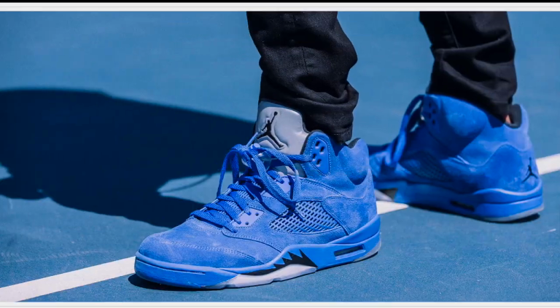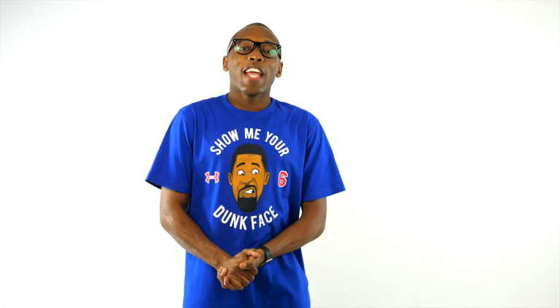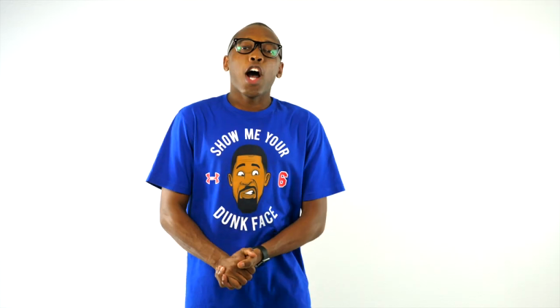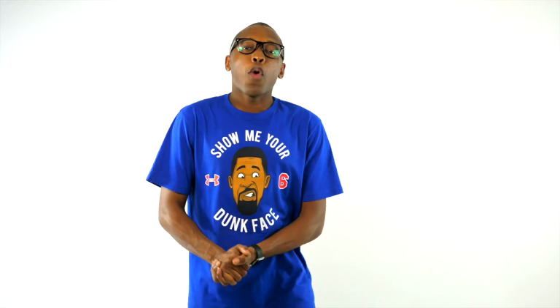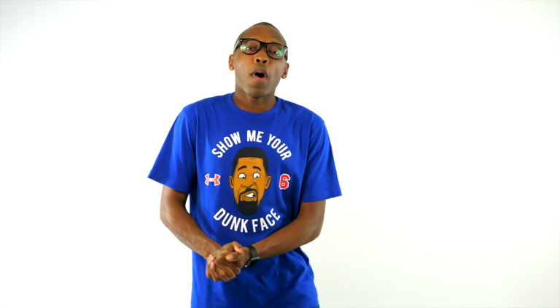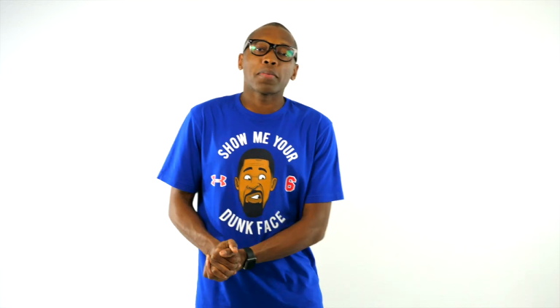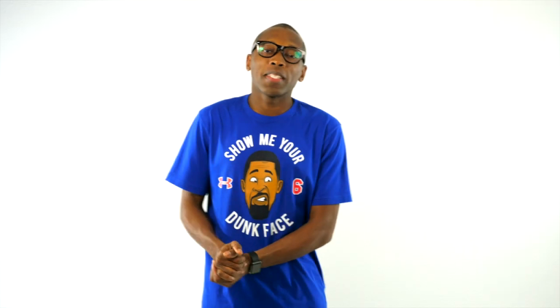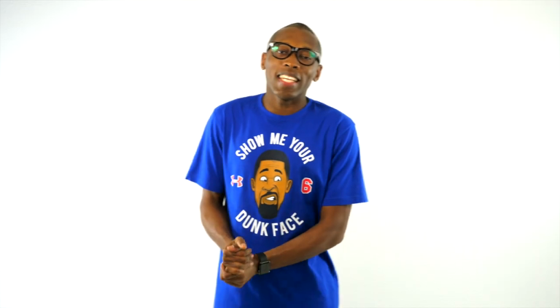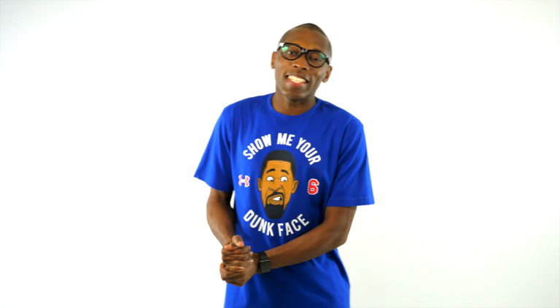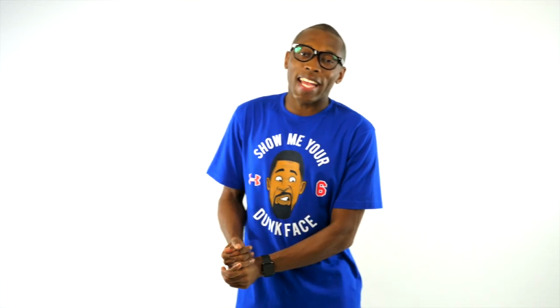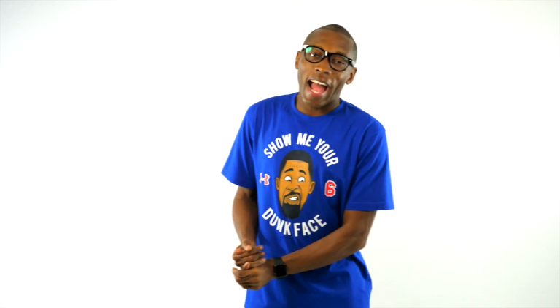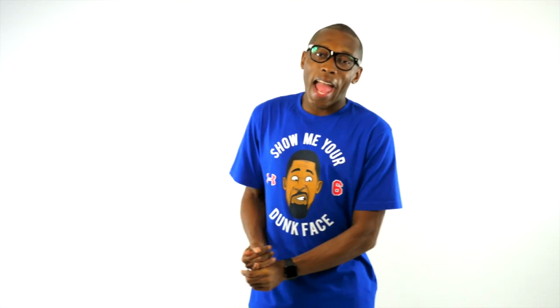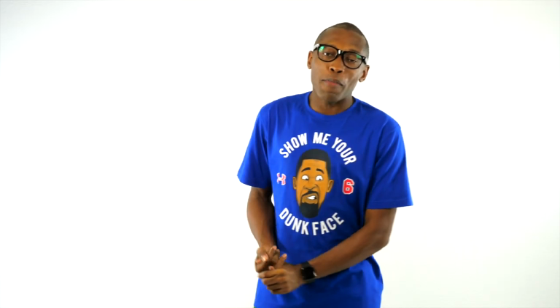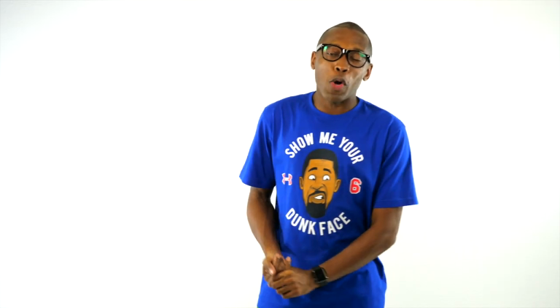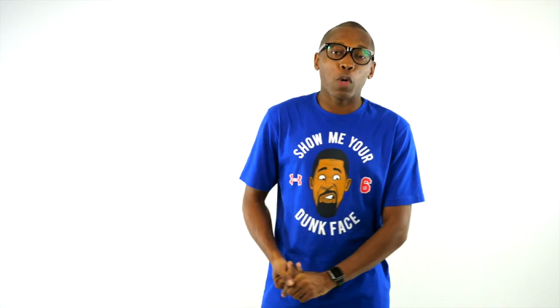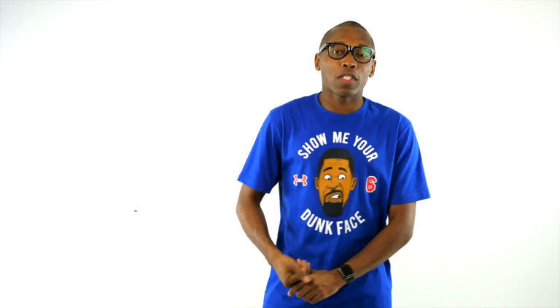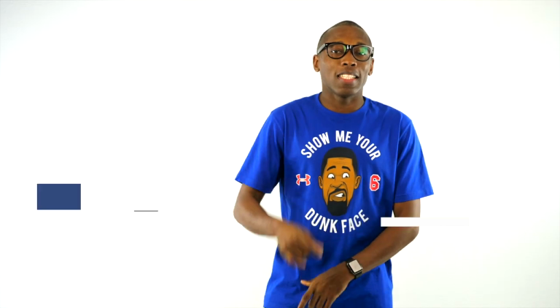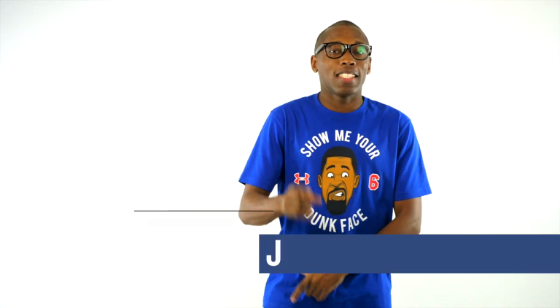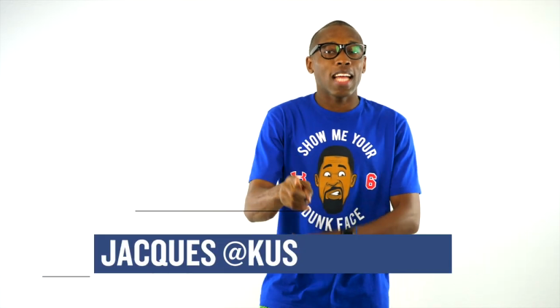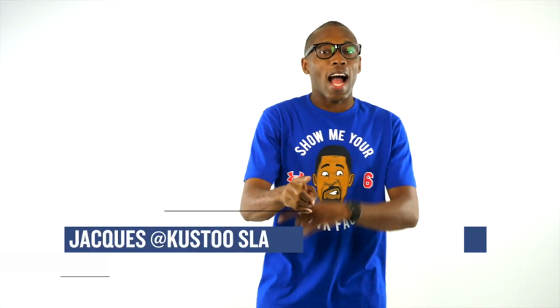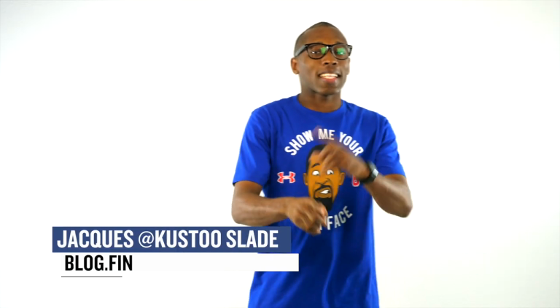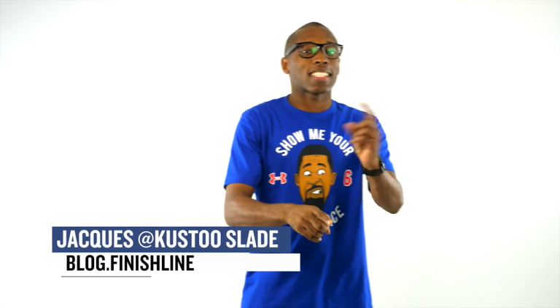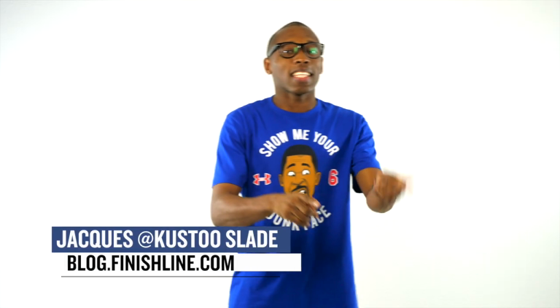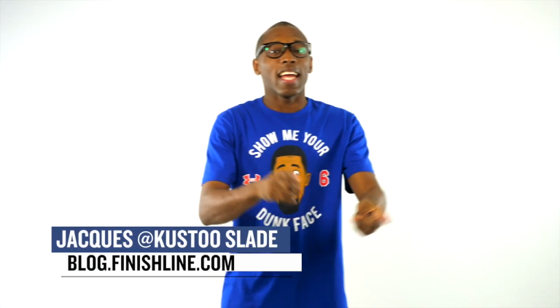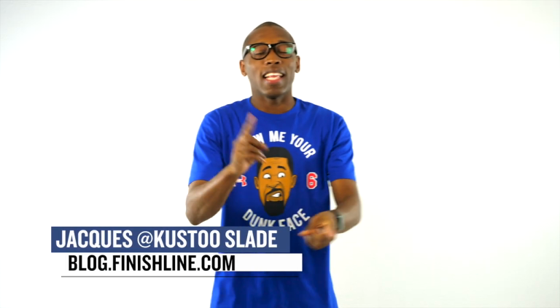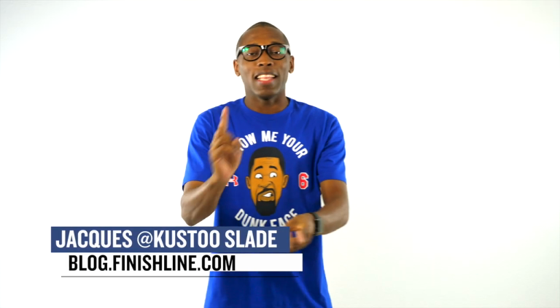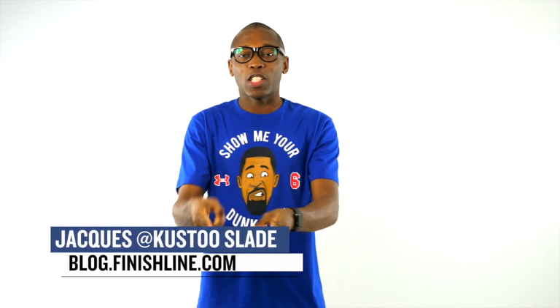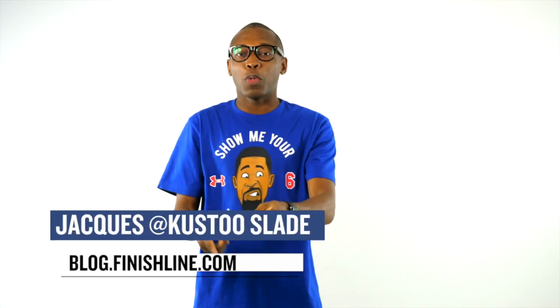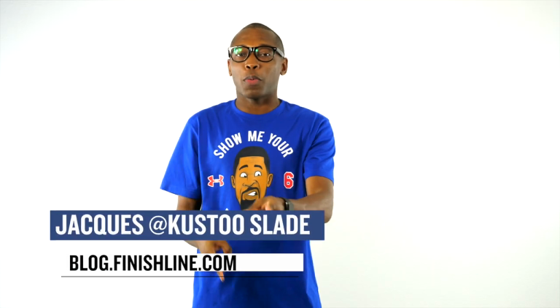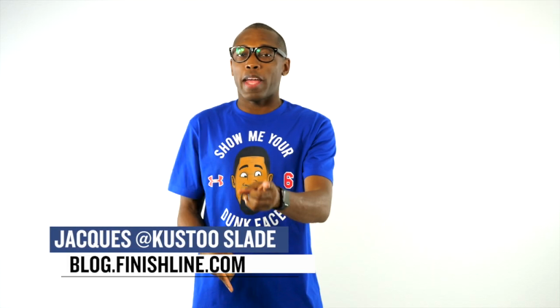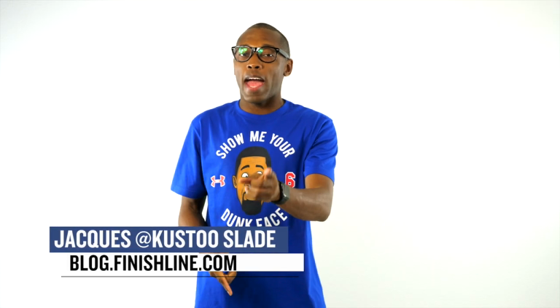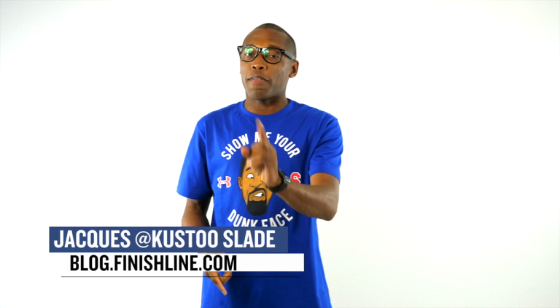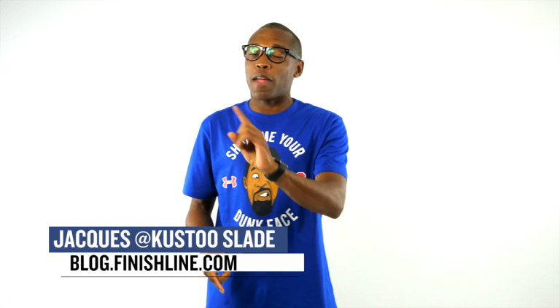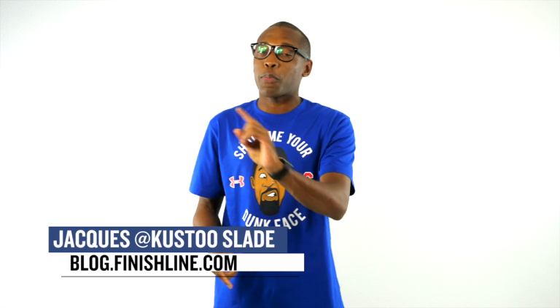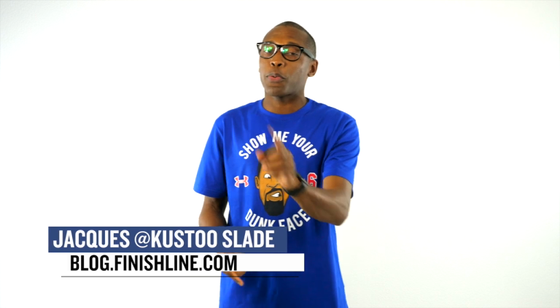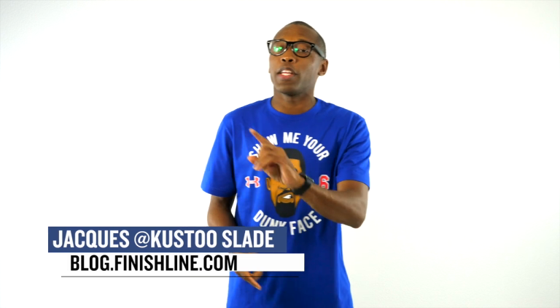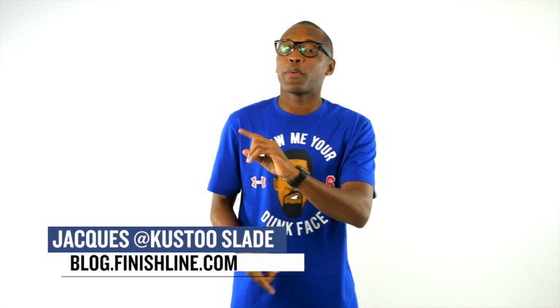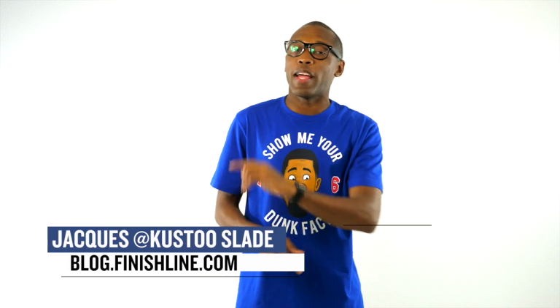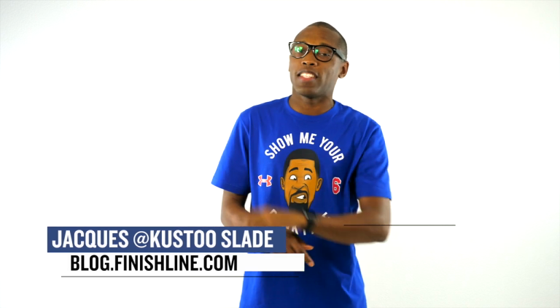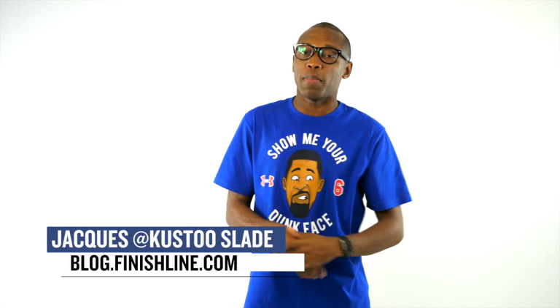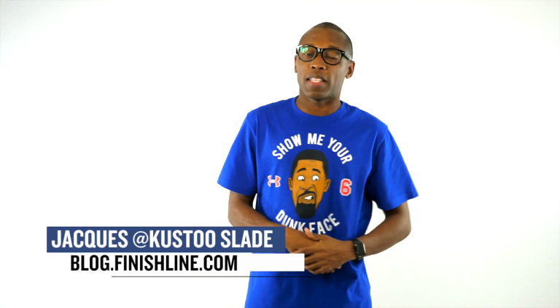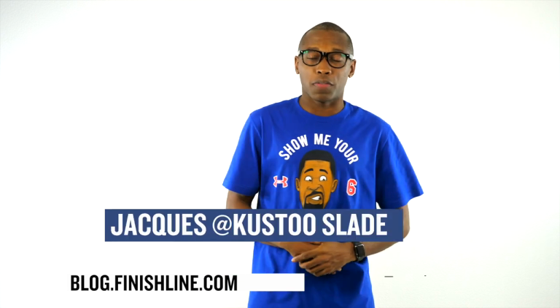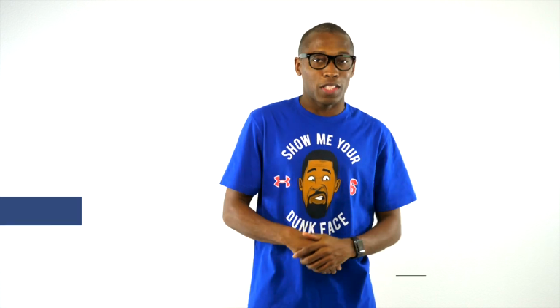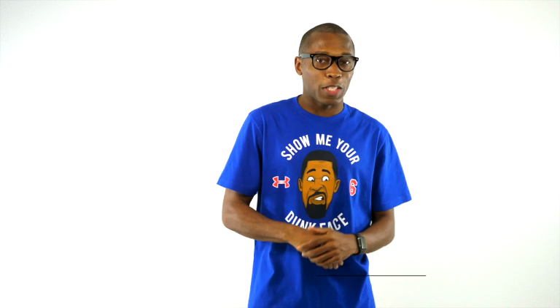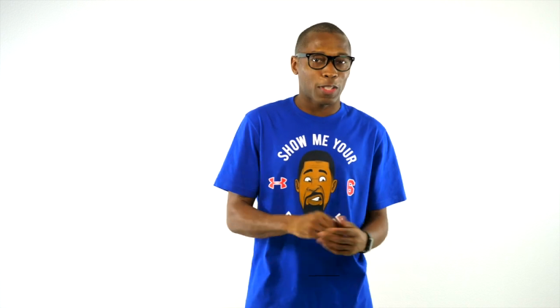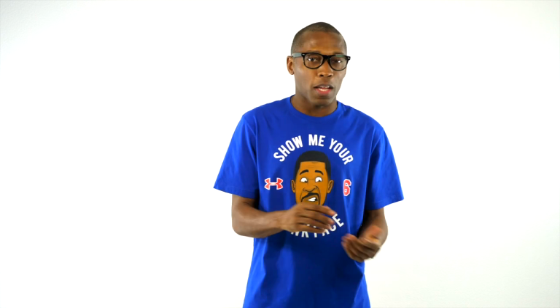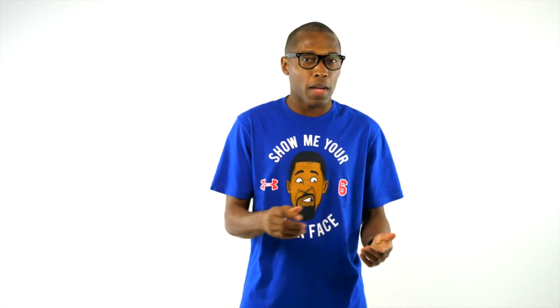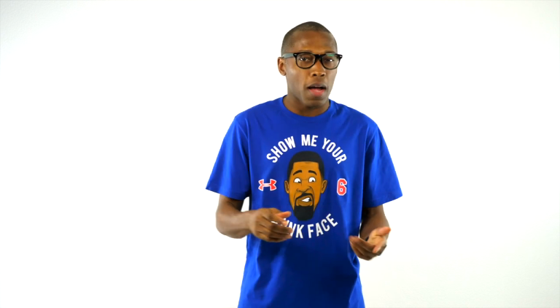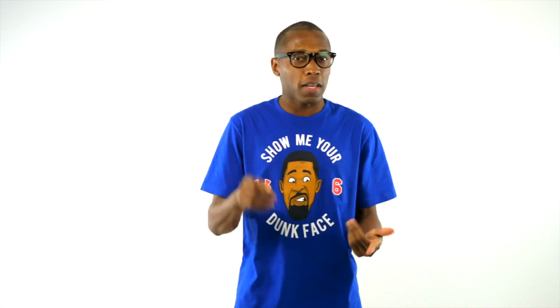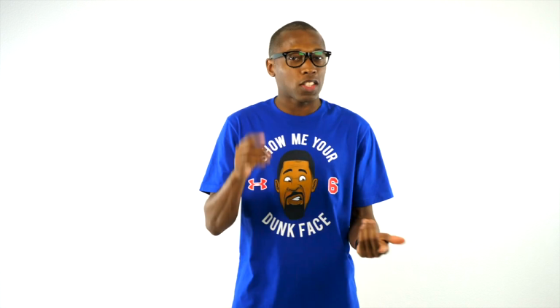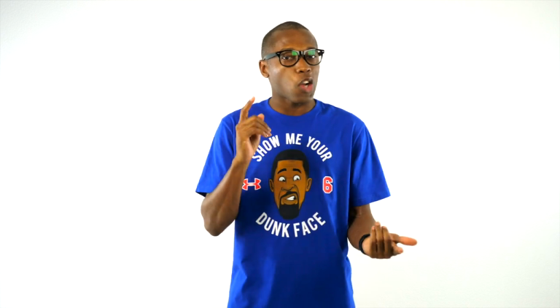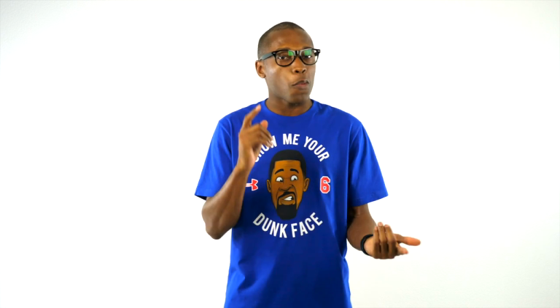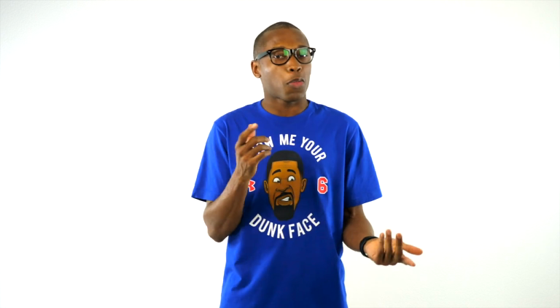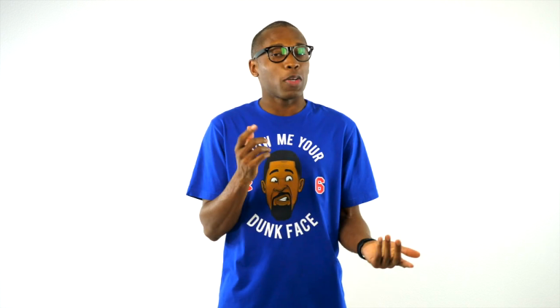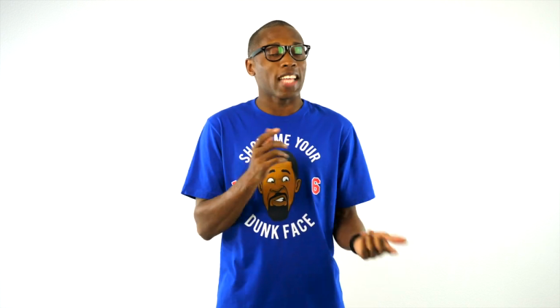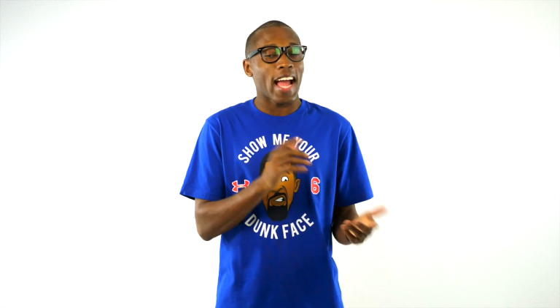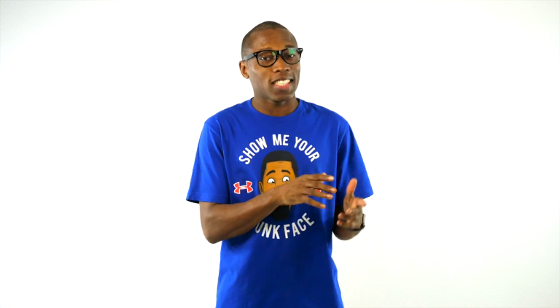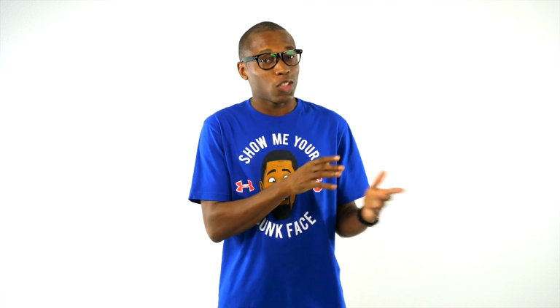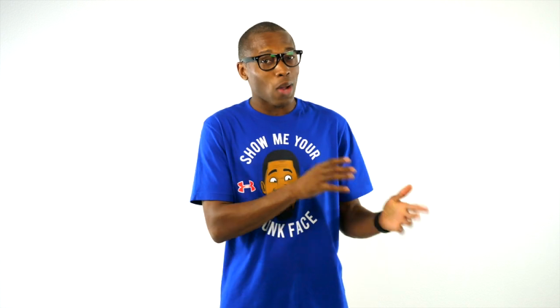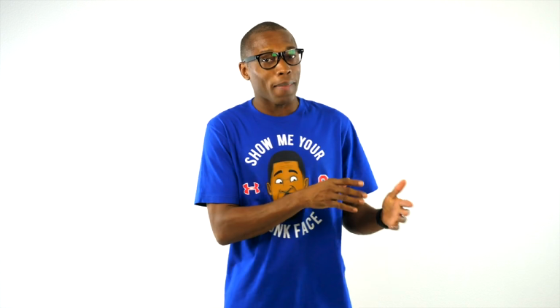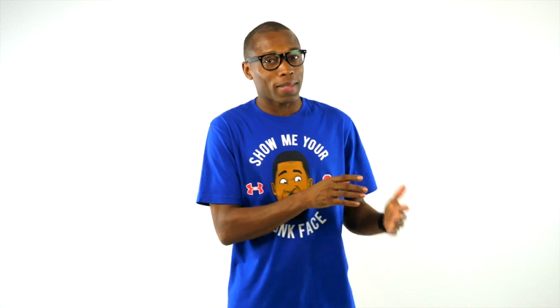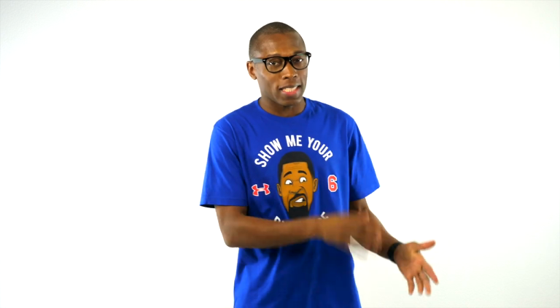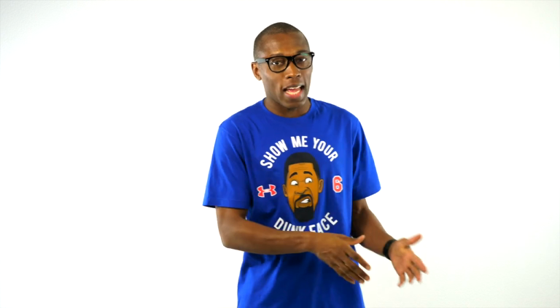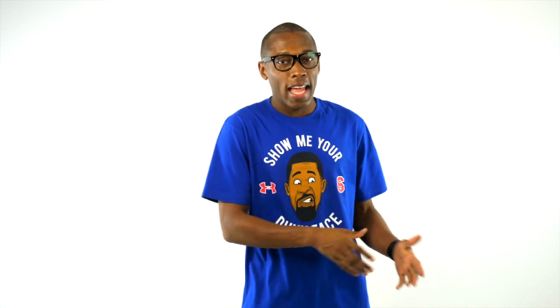Yo, welcome to the Heat Check. I am your host Jacques Slade and this week we have a pretty crazy mix of sneakers coming up. Let's start with what's actually dropping today.